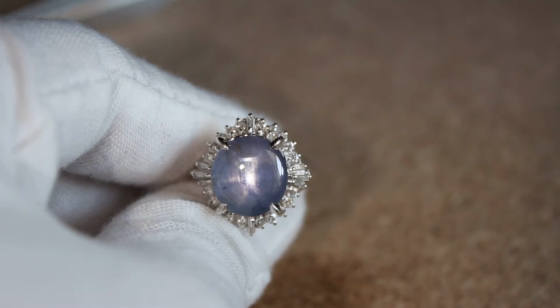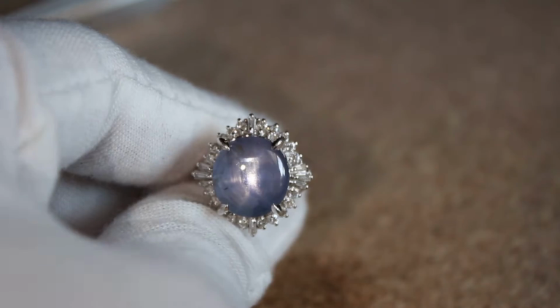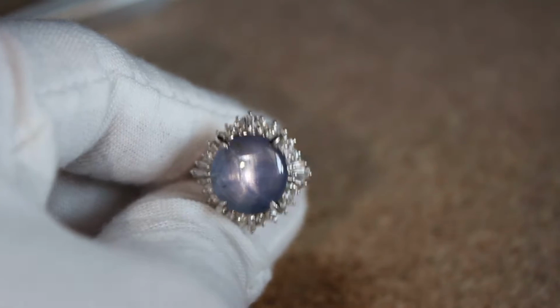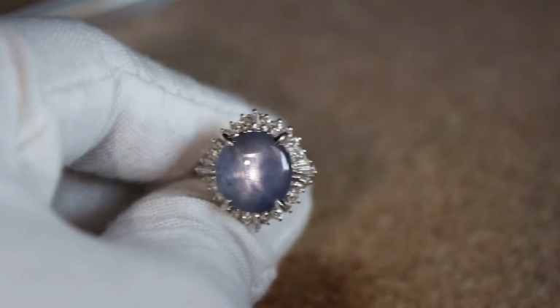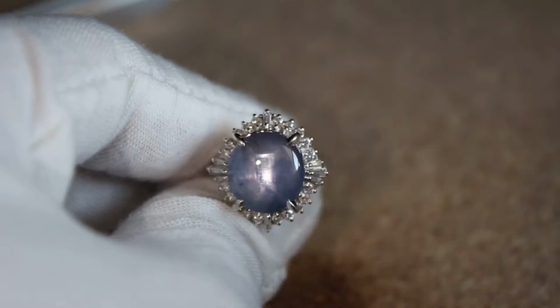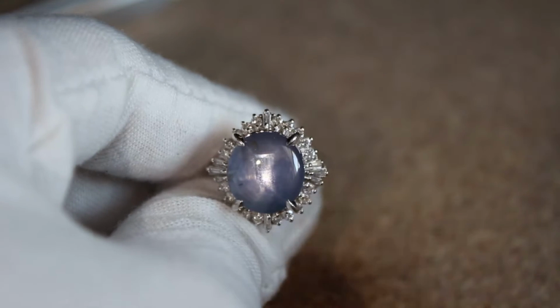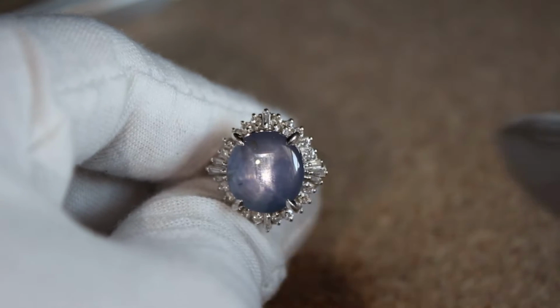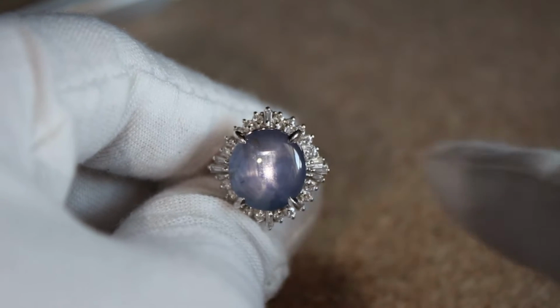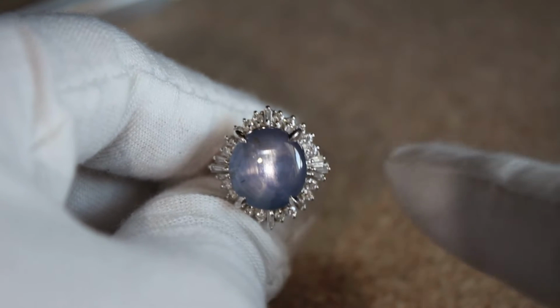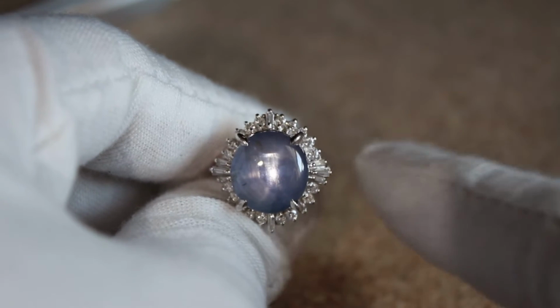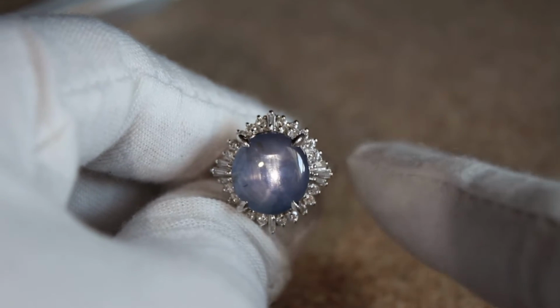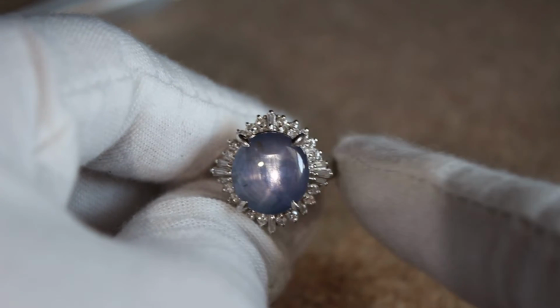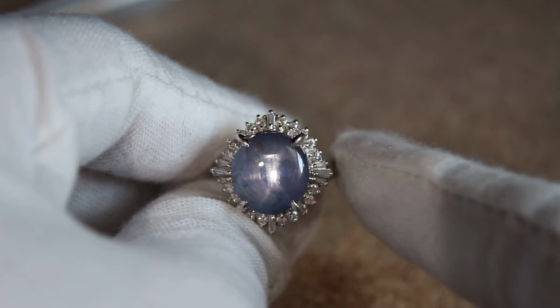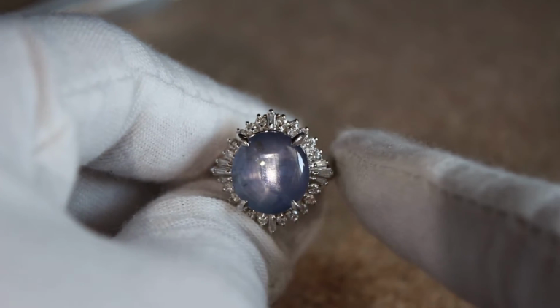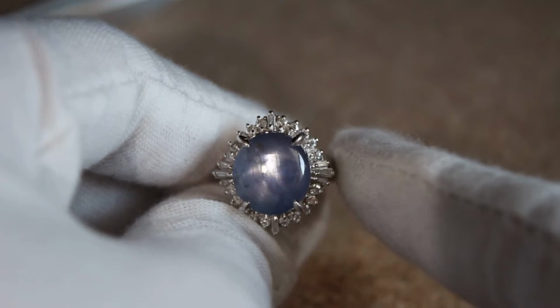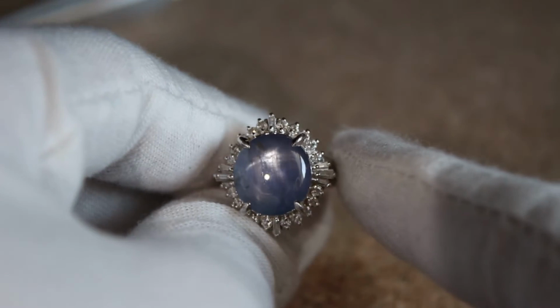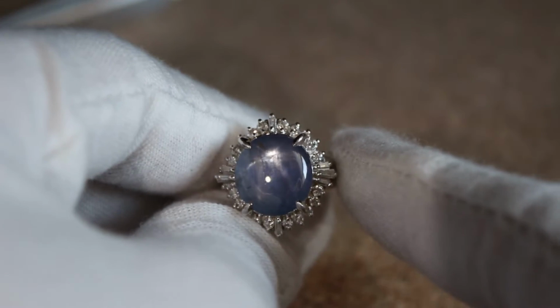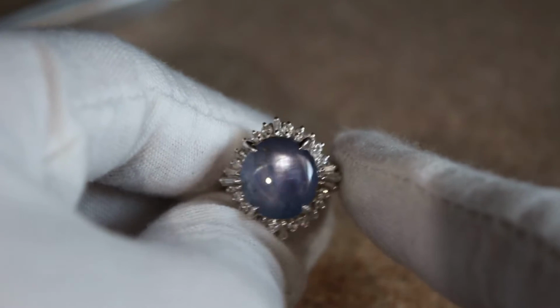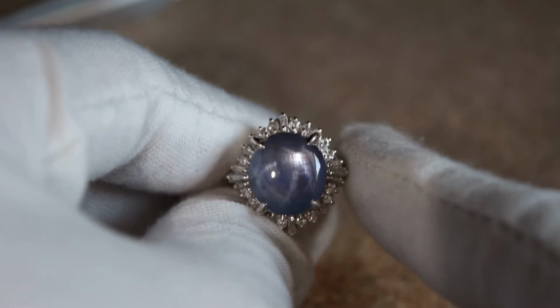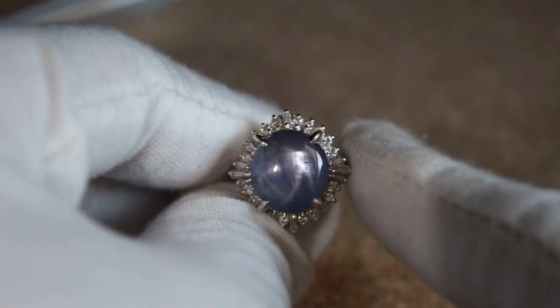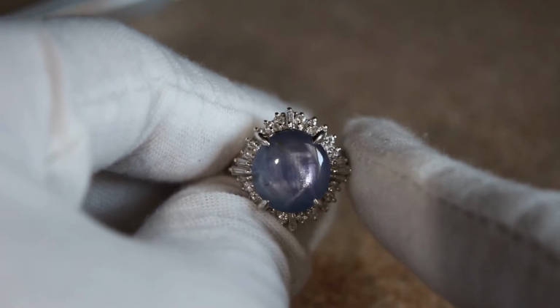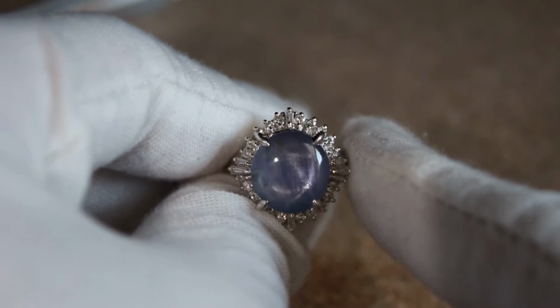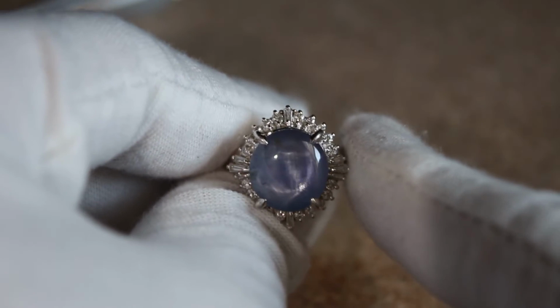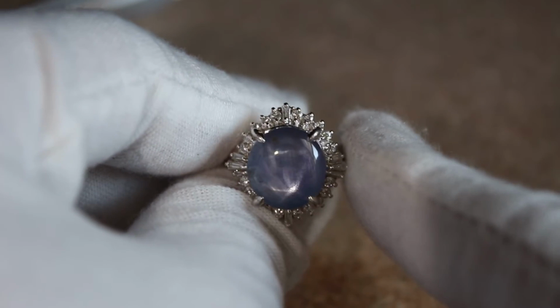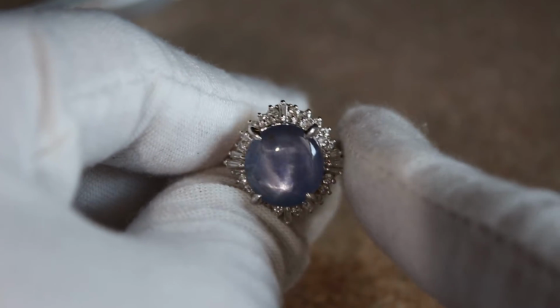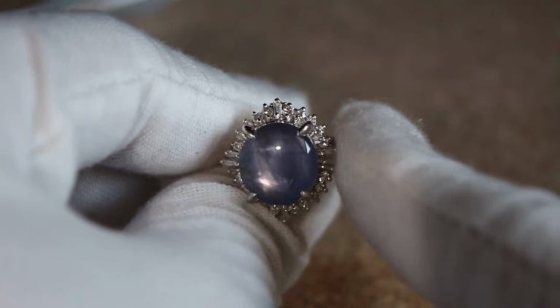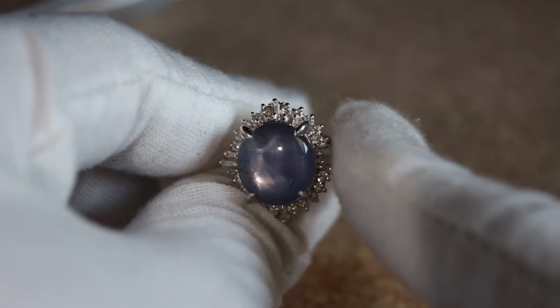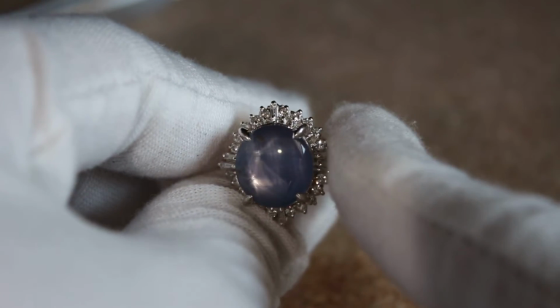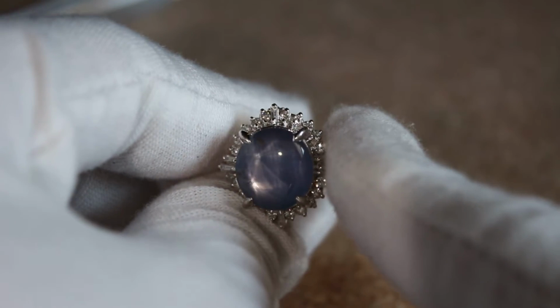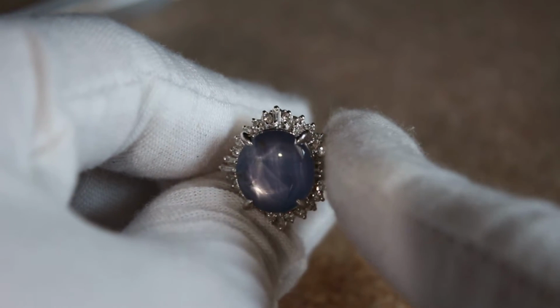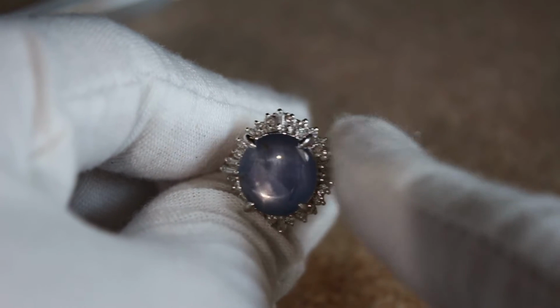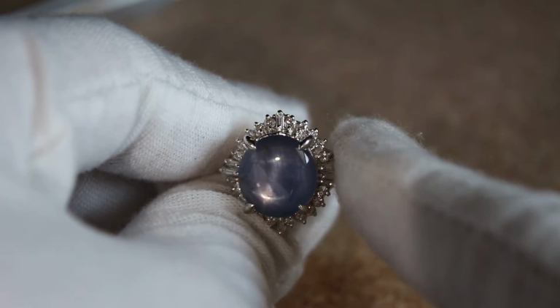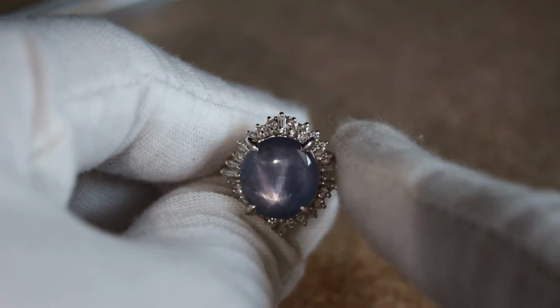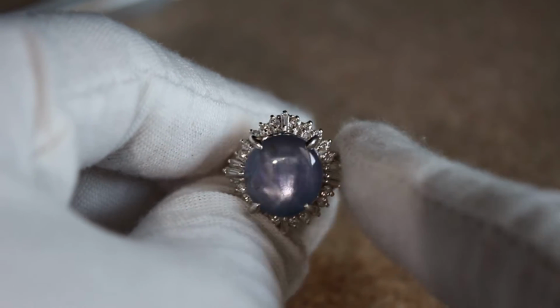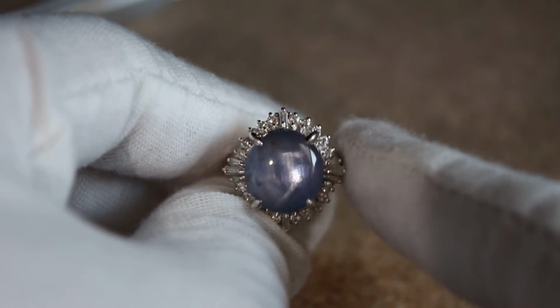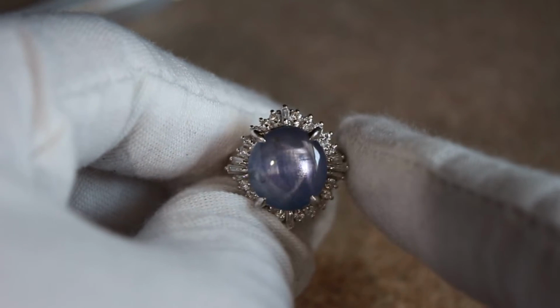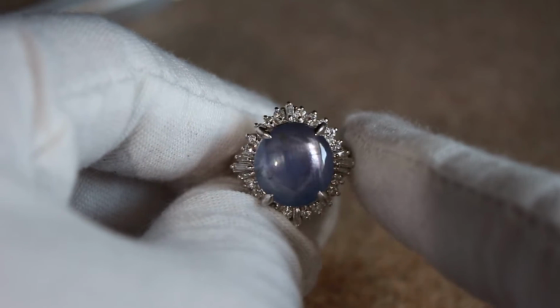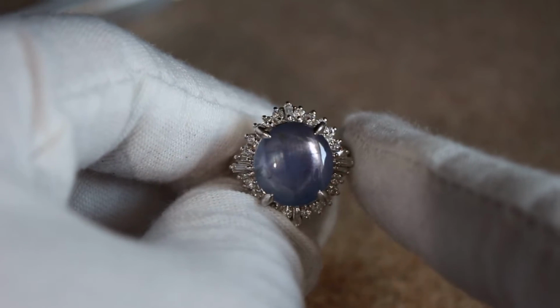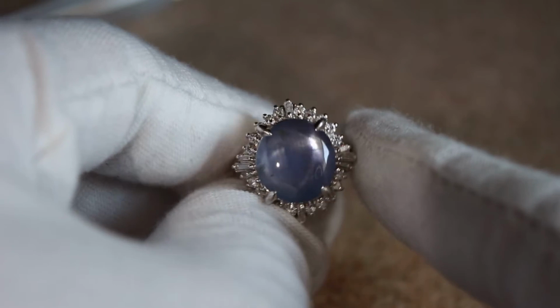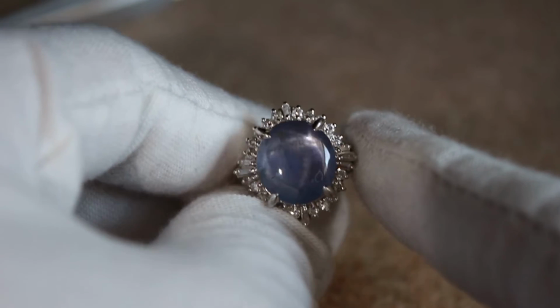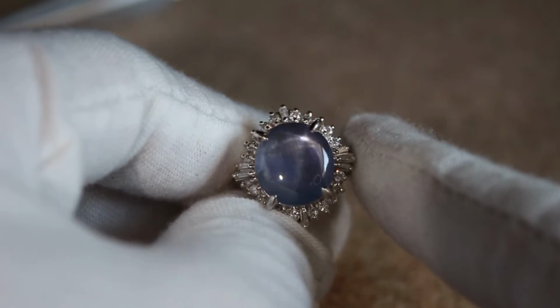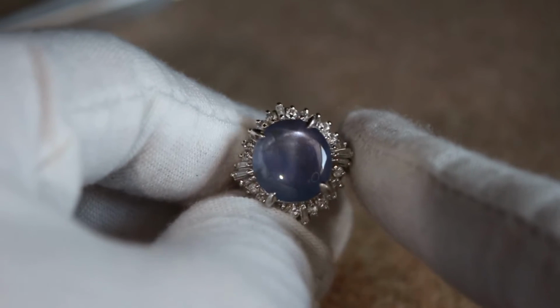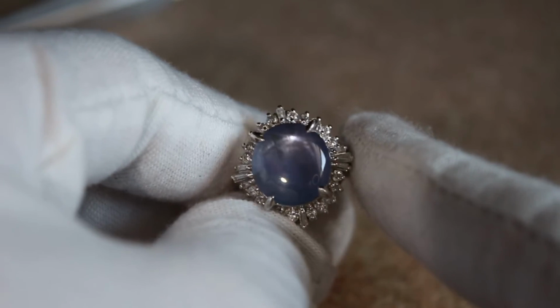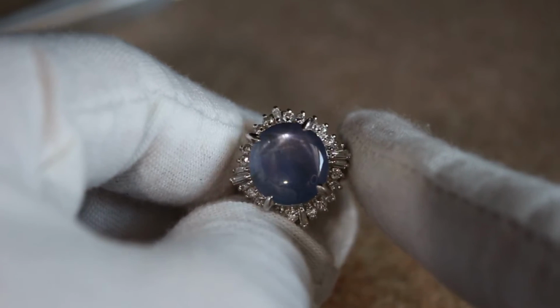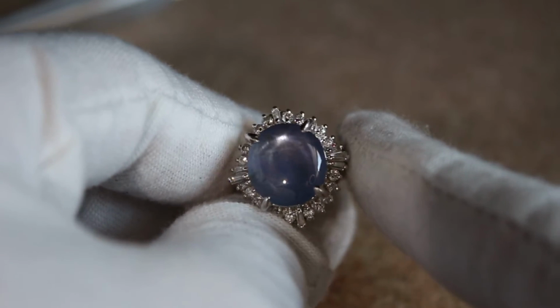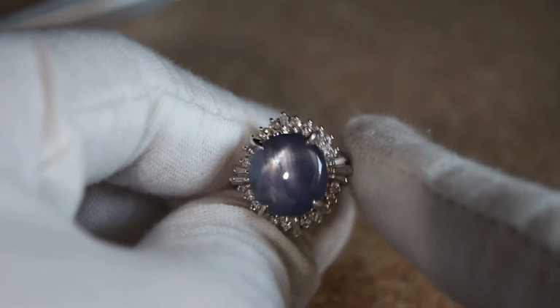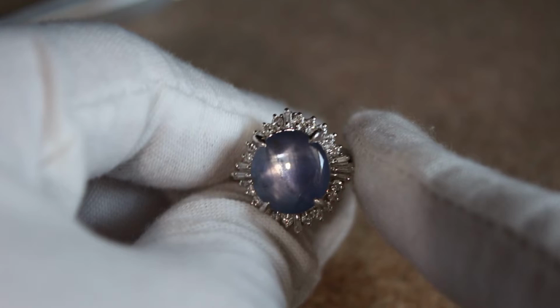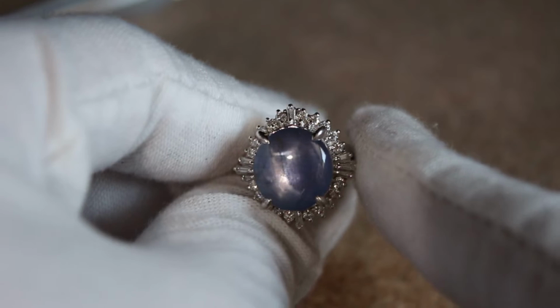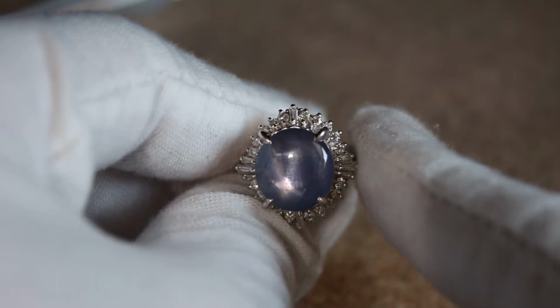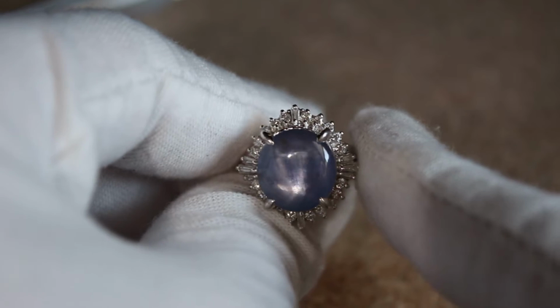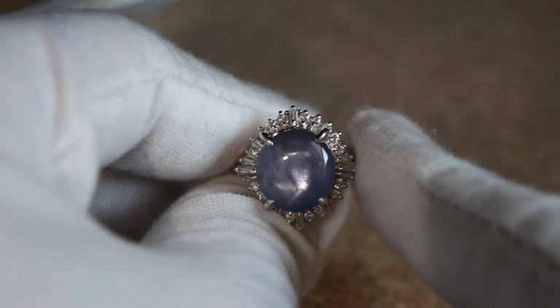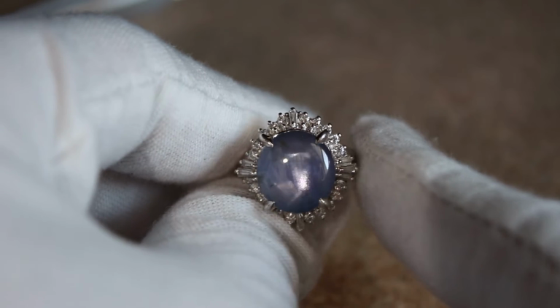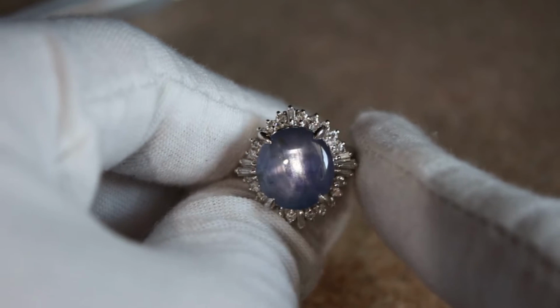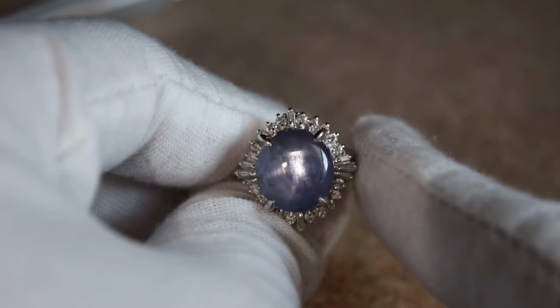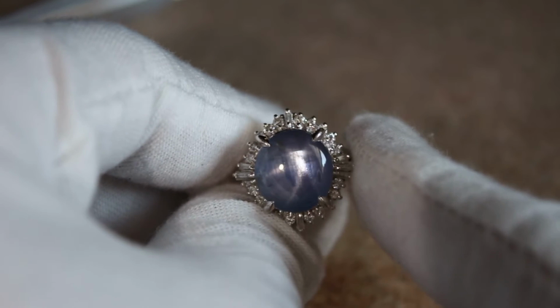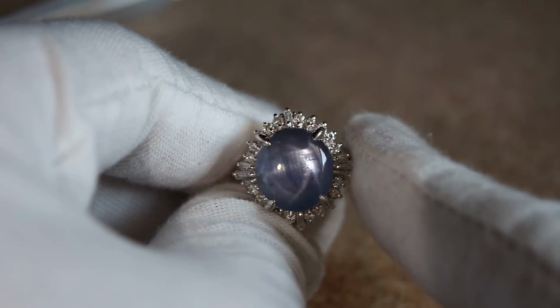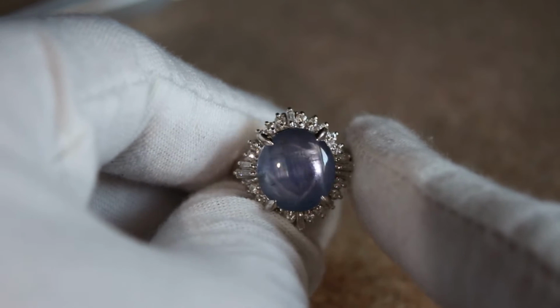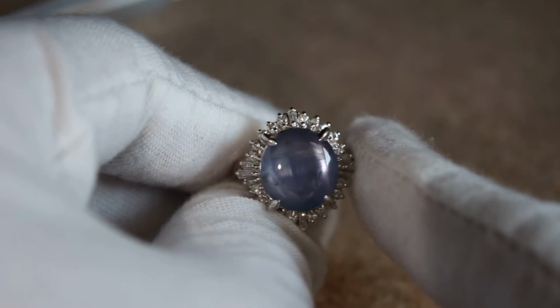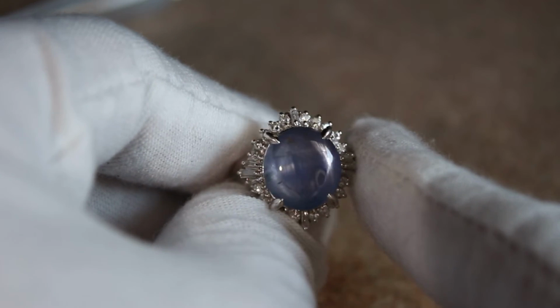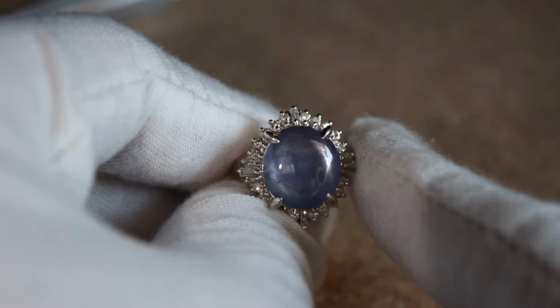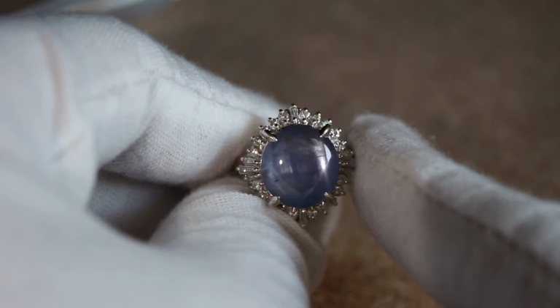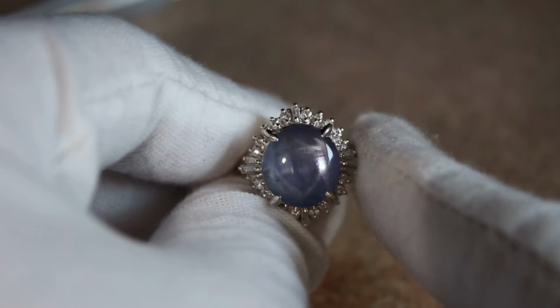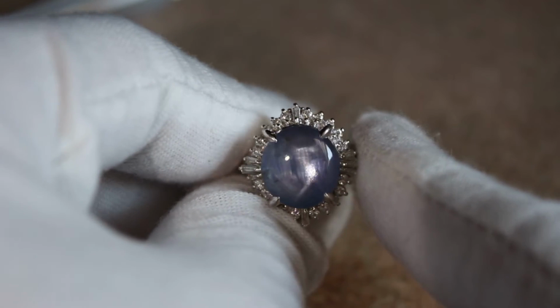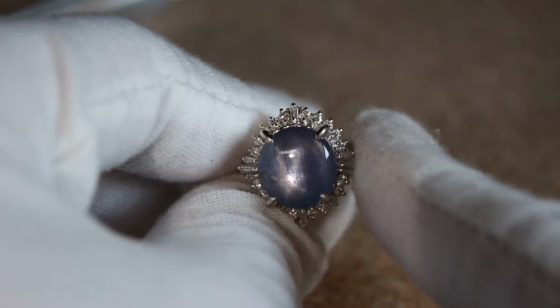Hey guys, today I have for you this really beautiful star sapphire. This star sapphire is unheated and I believe it is from Burma.